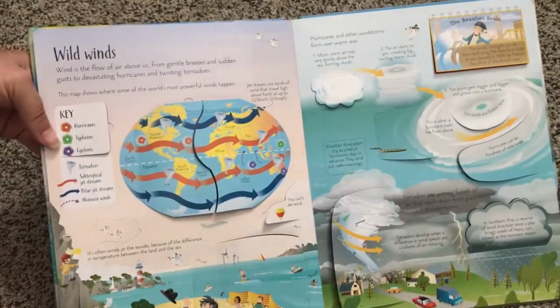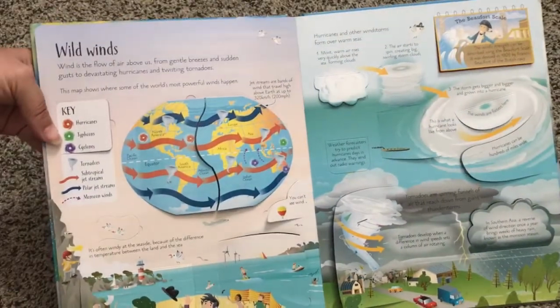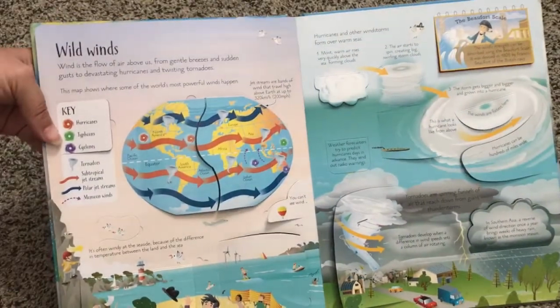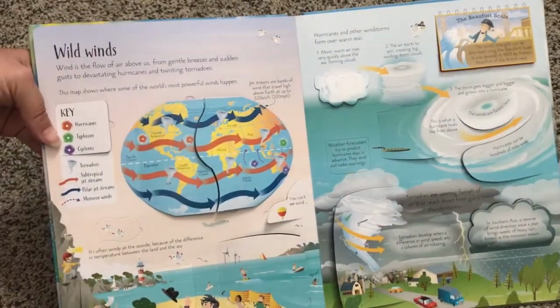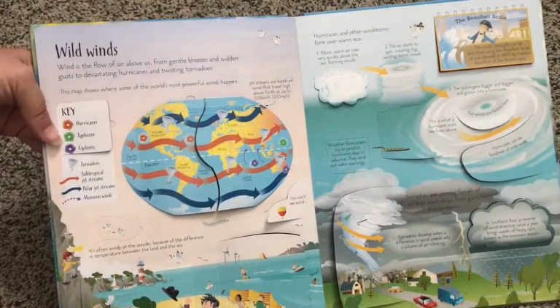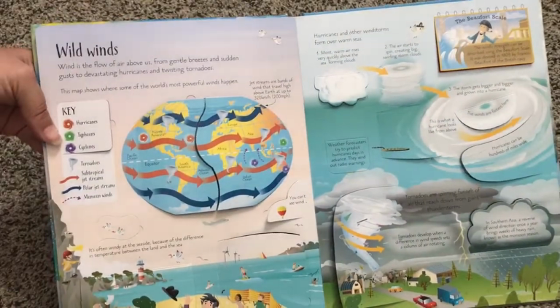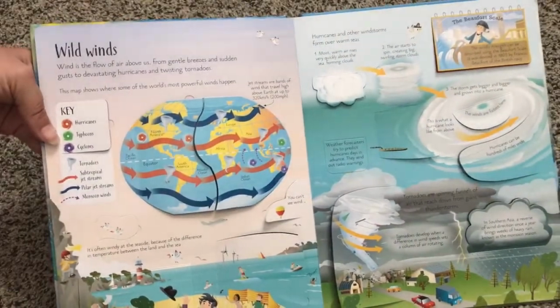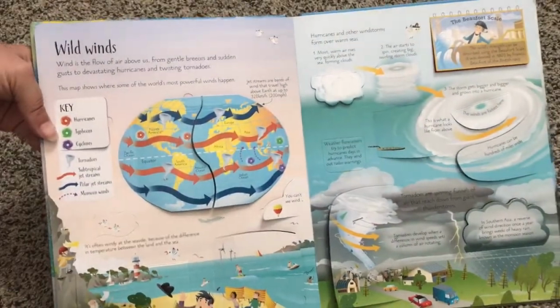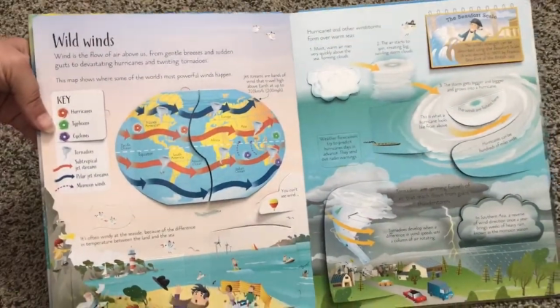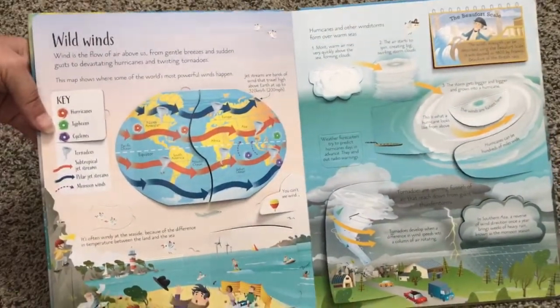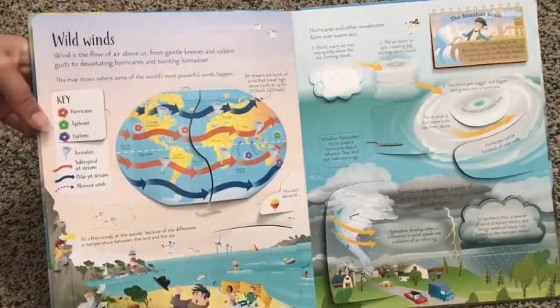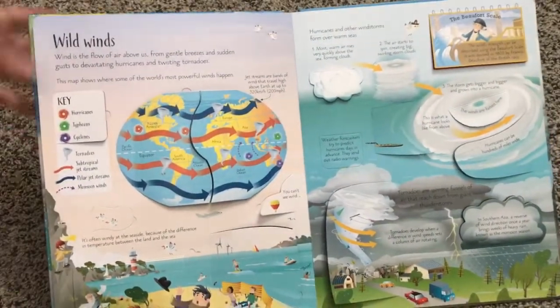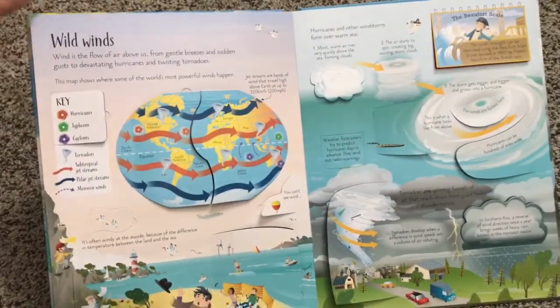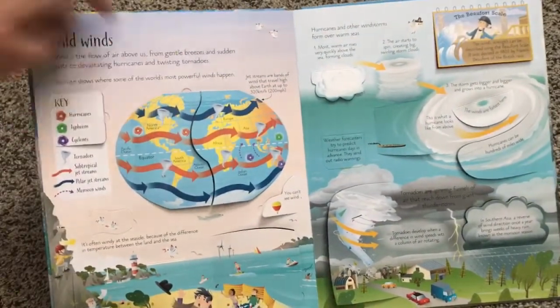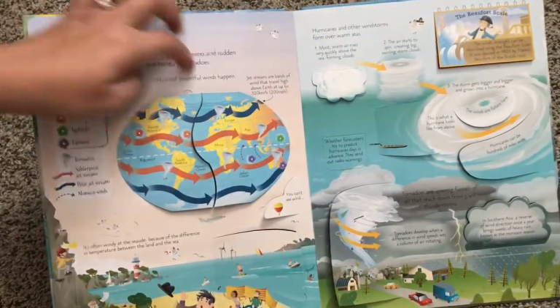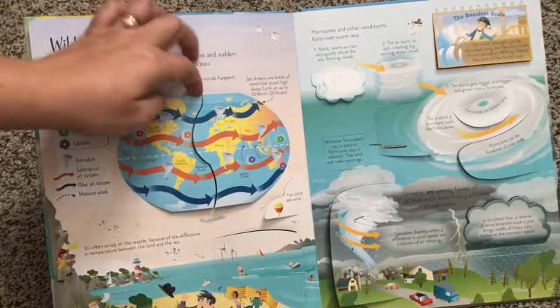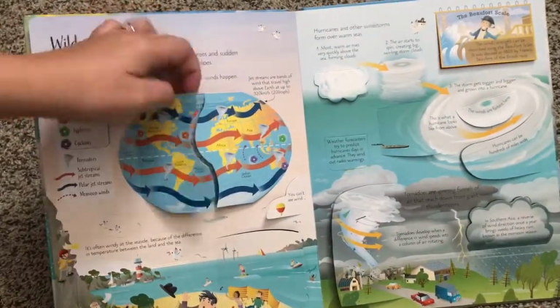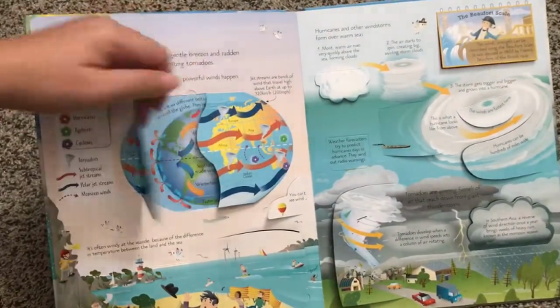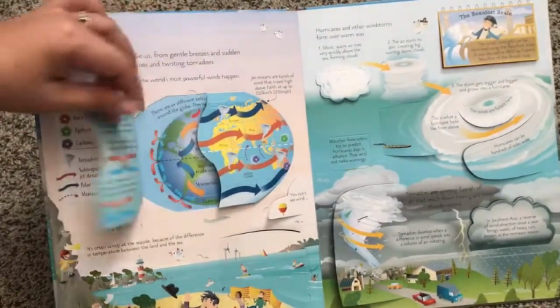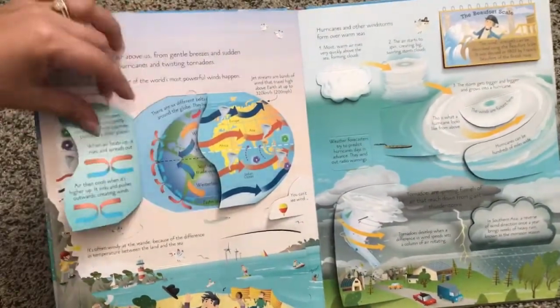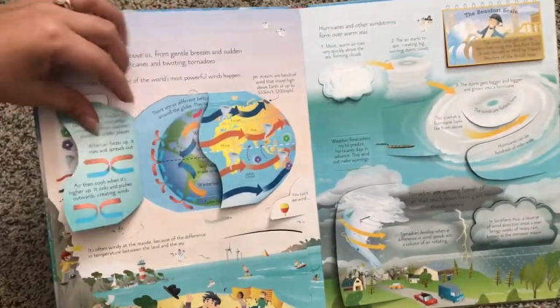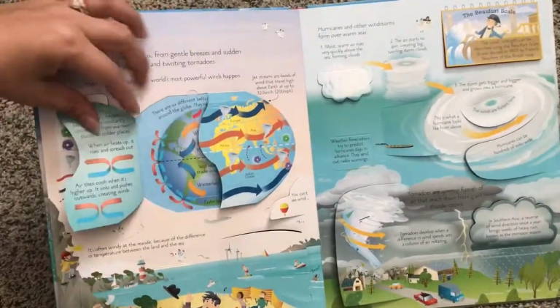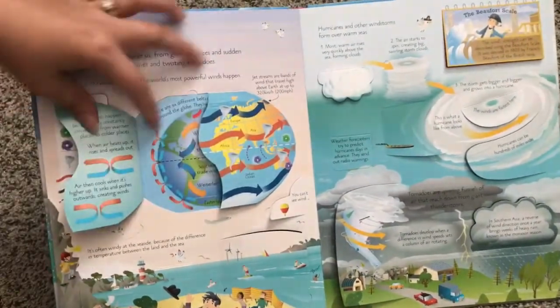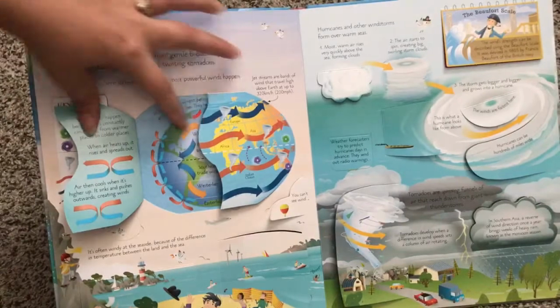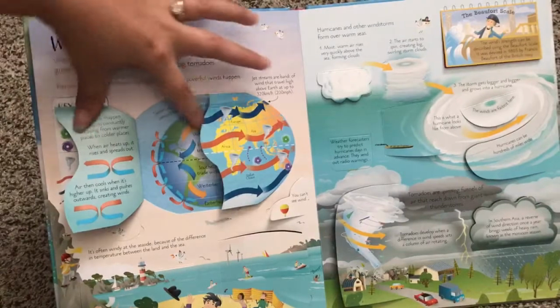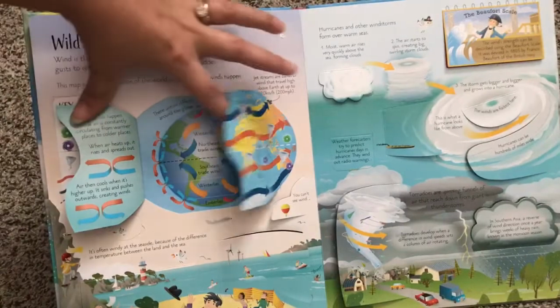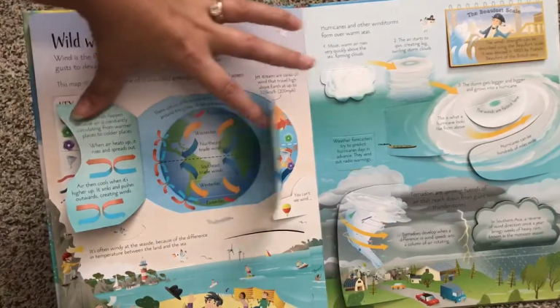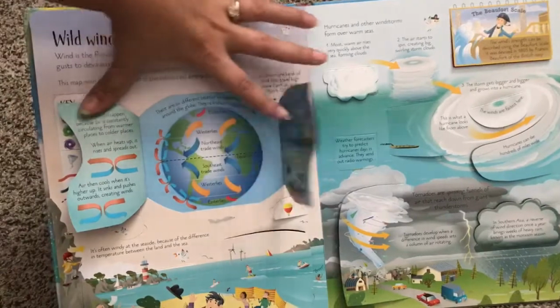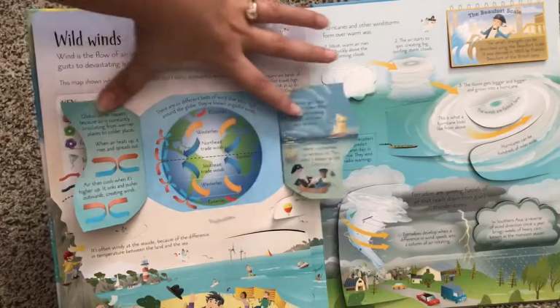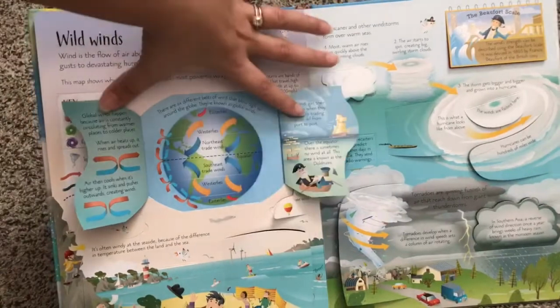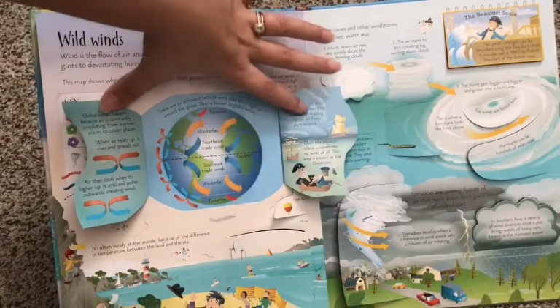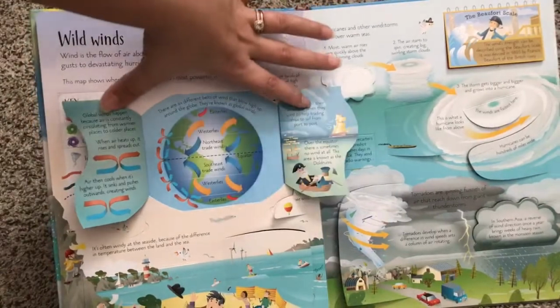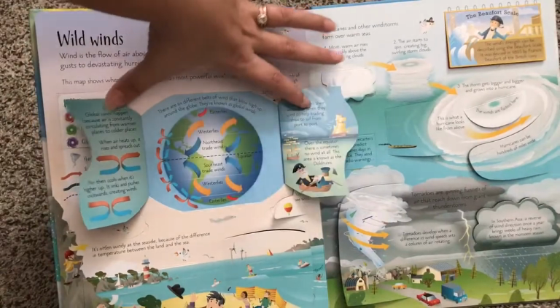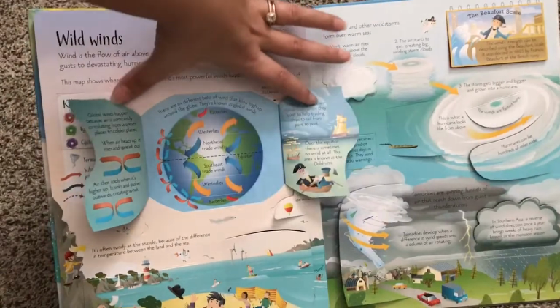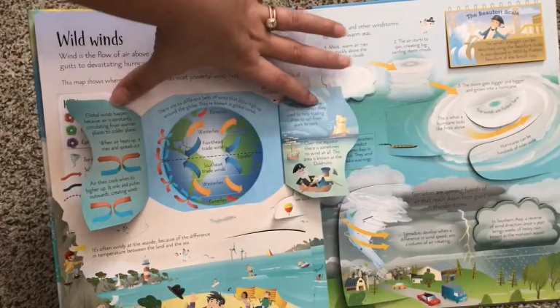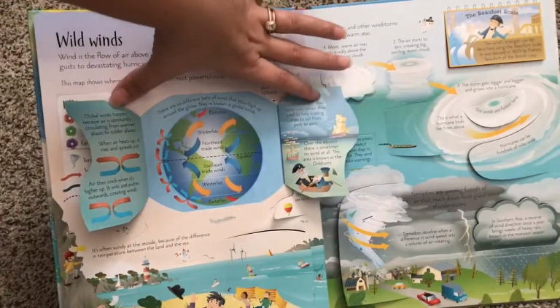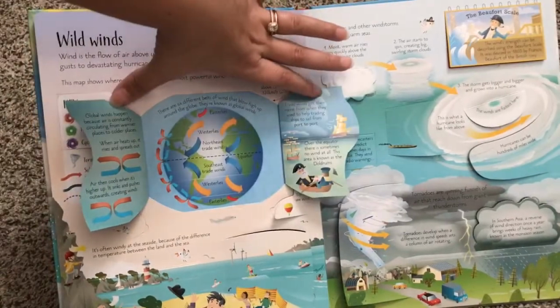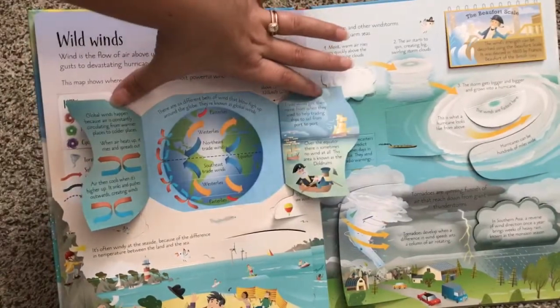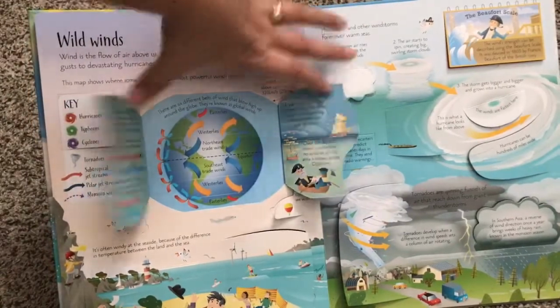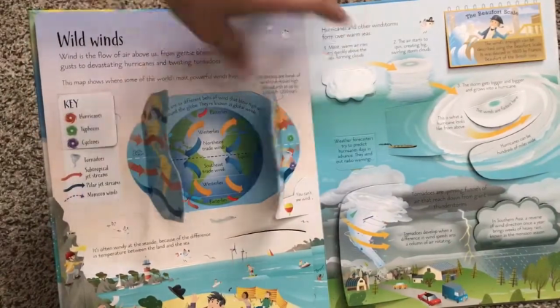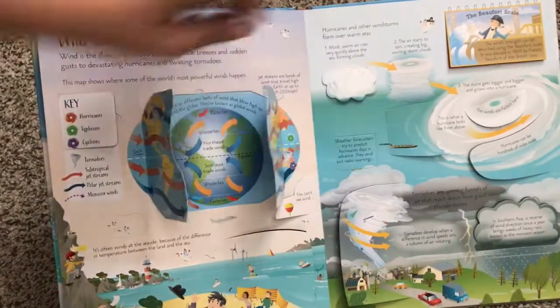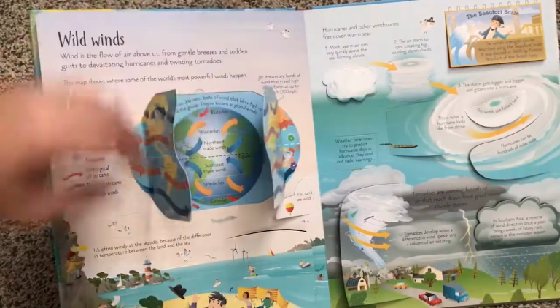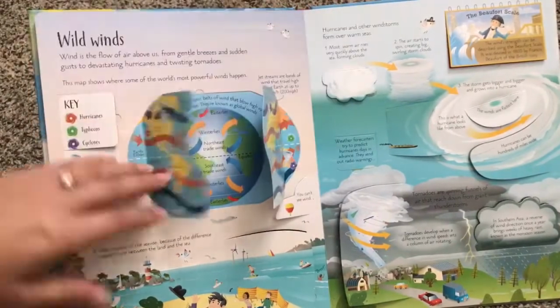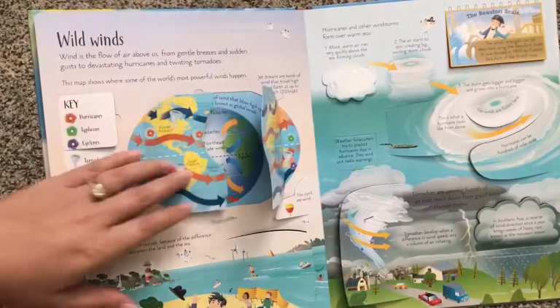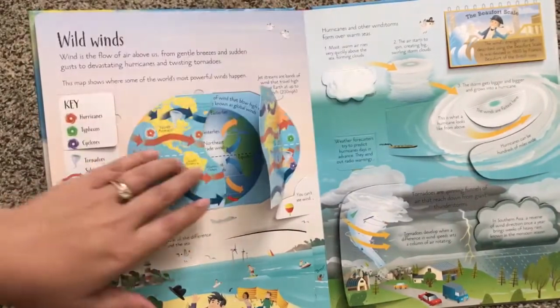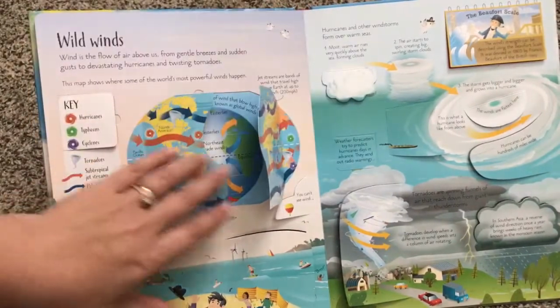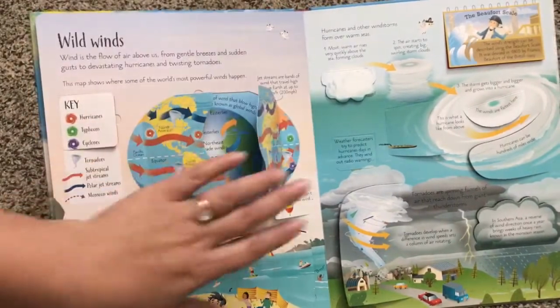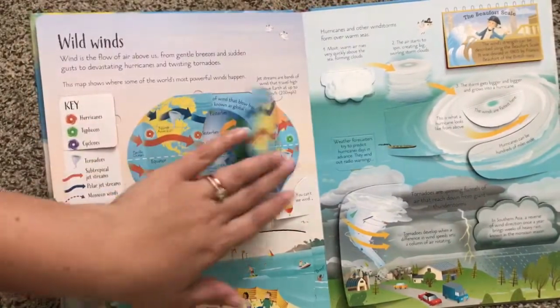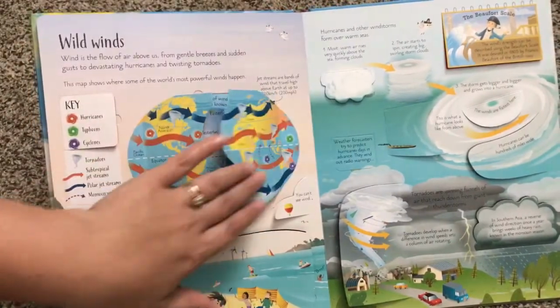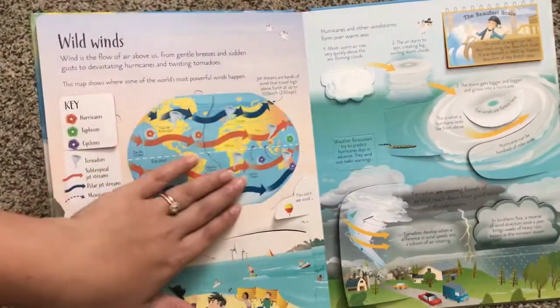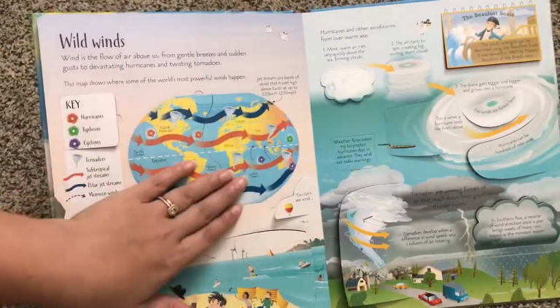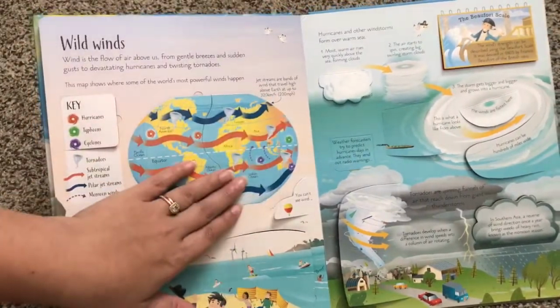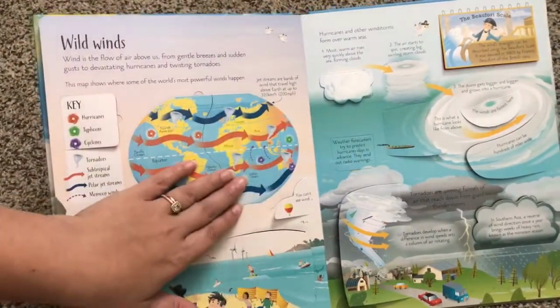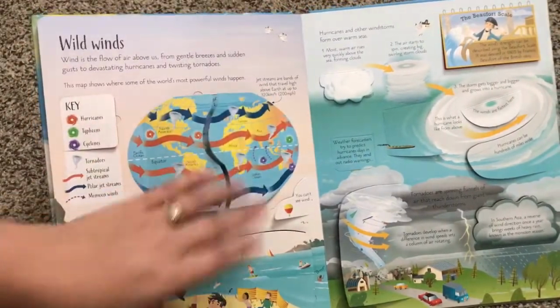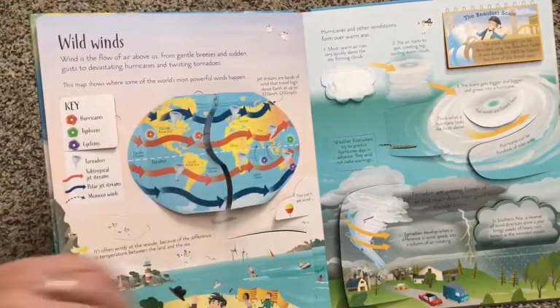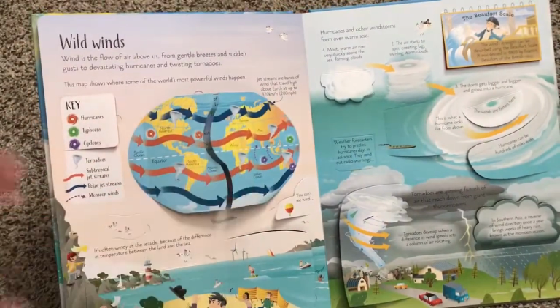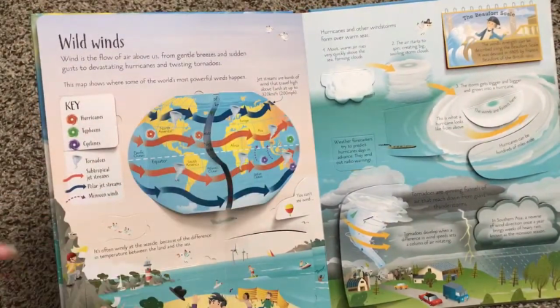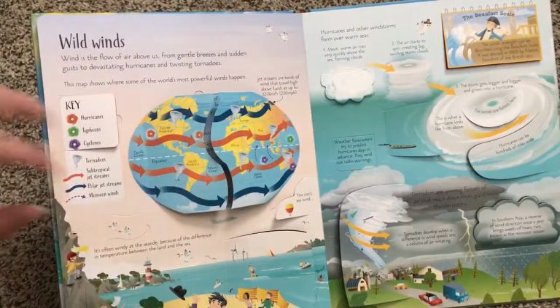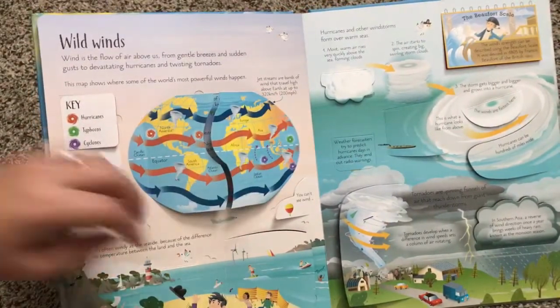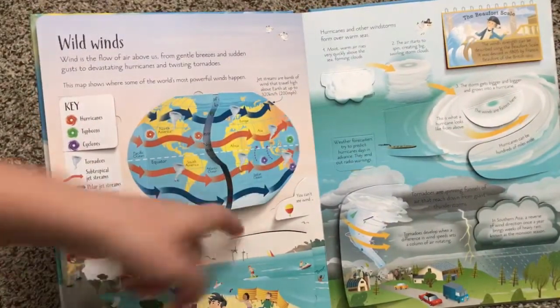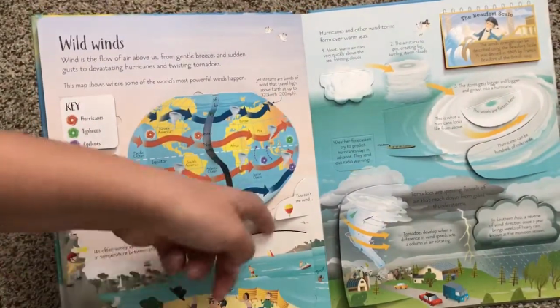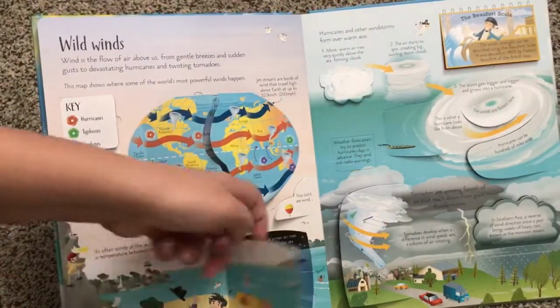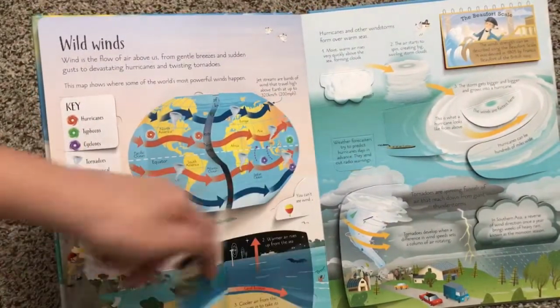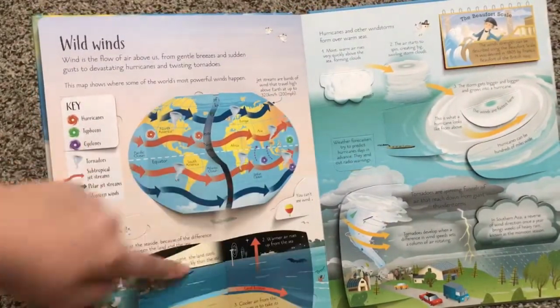Wild winds — my son's favorite part. It talks about the different wind flow, jet streams and all that.